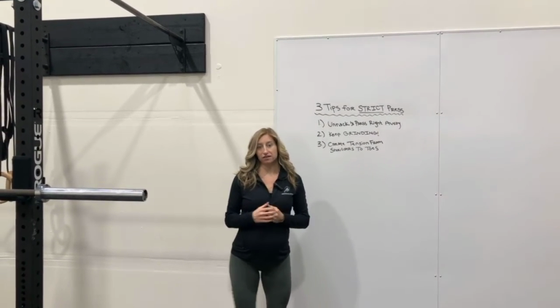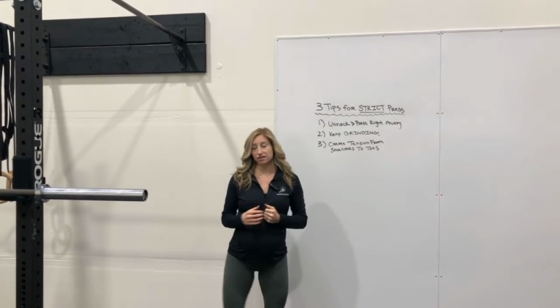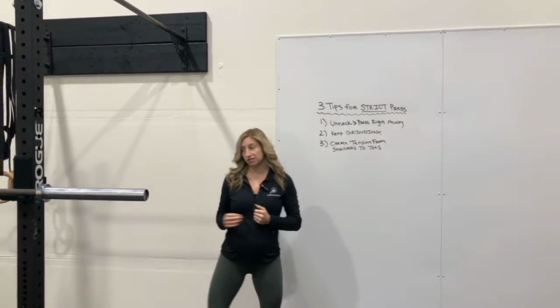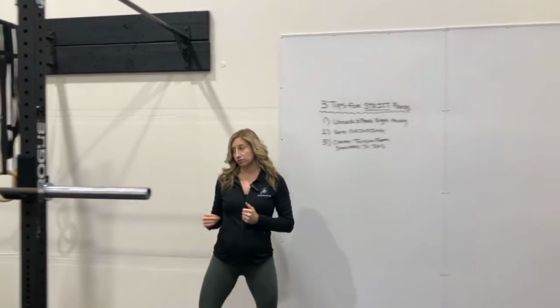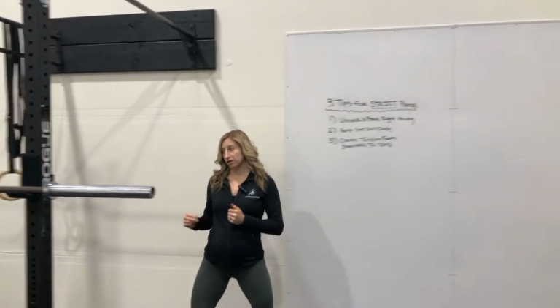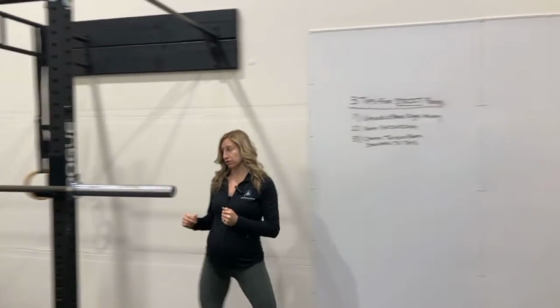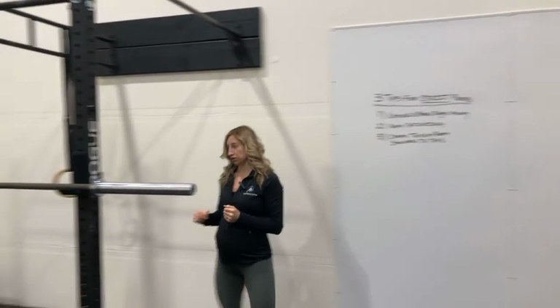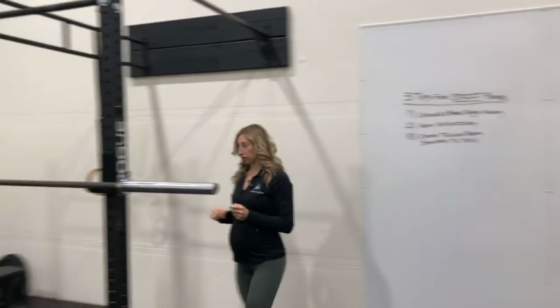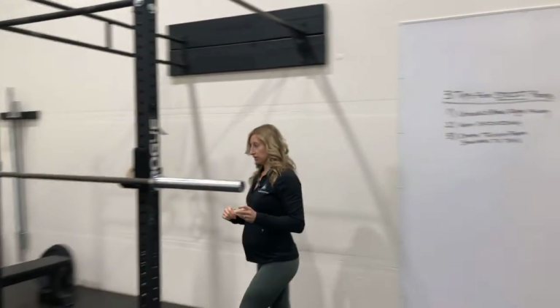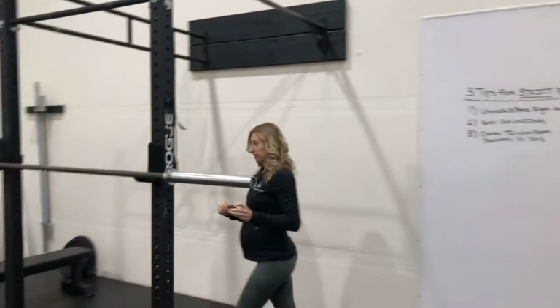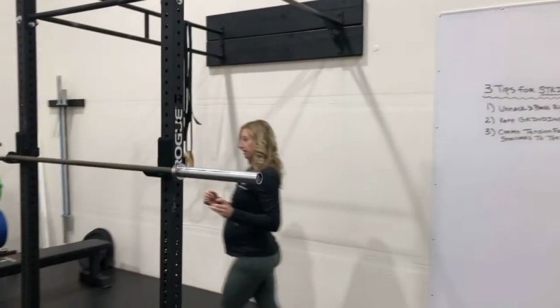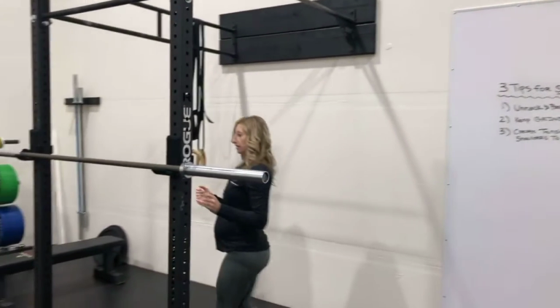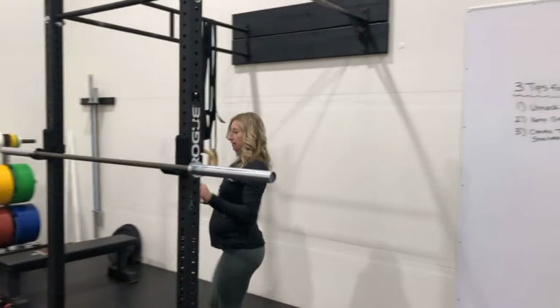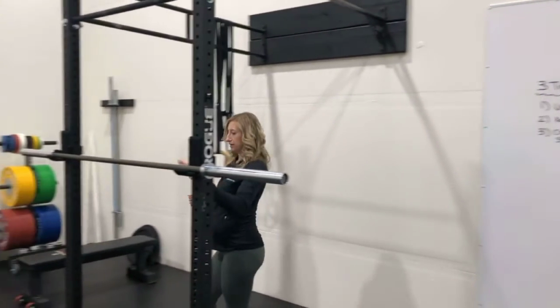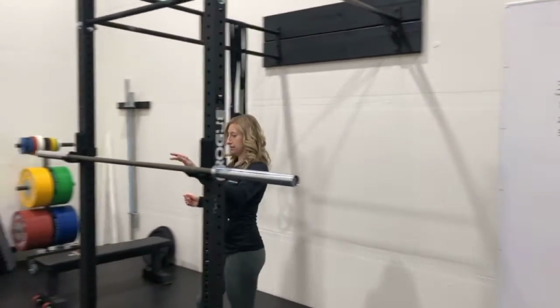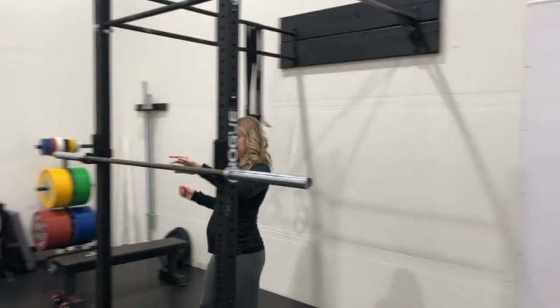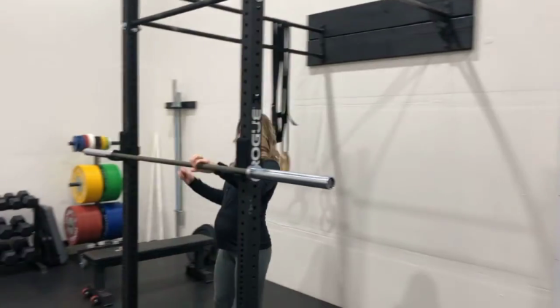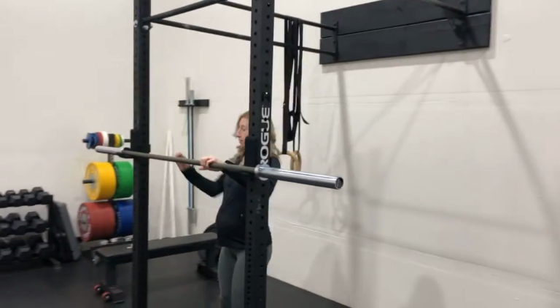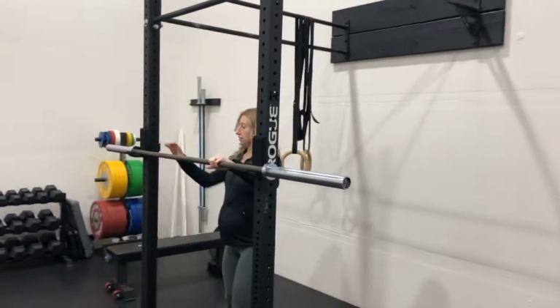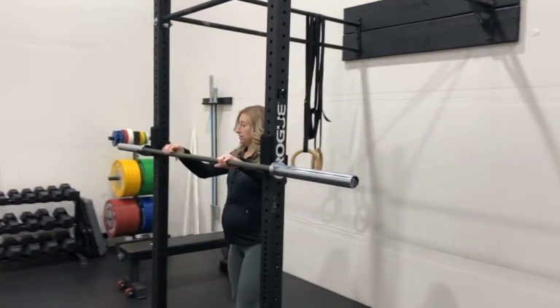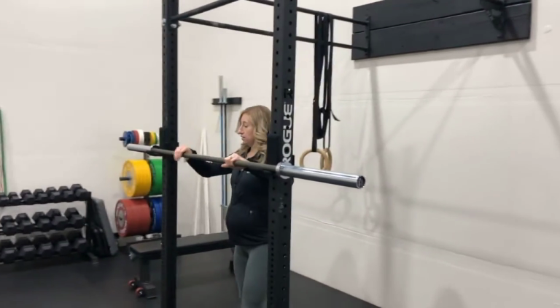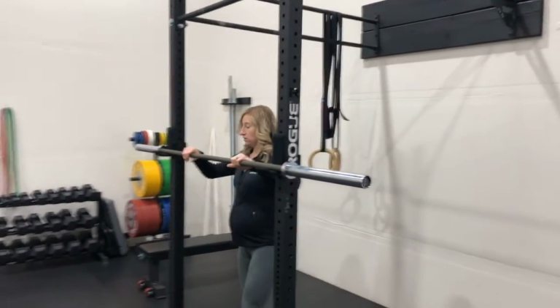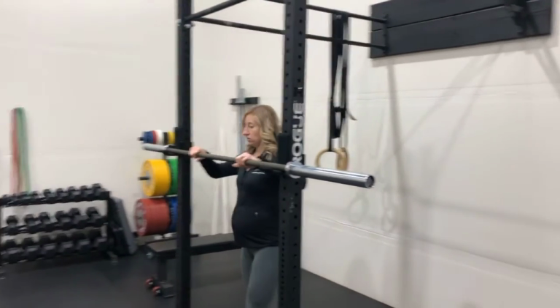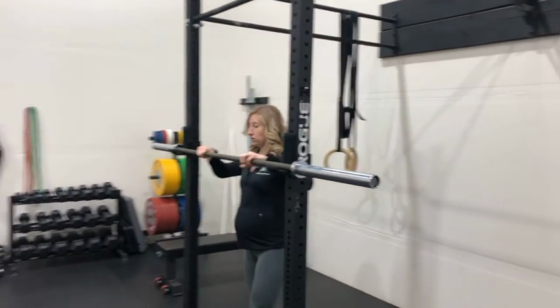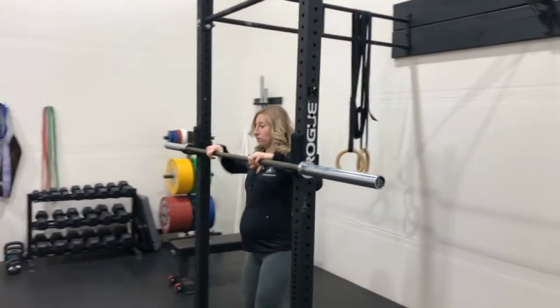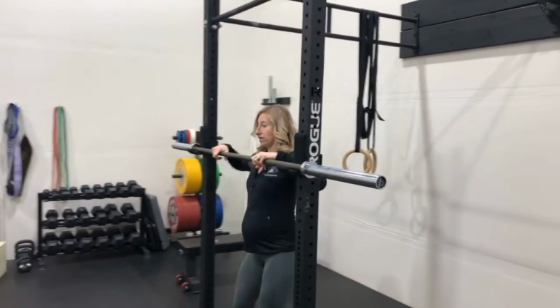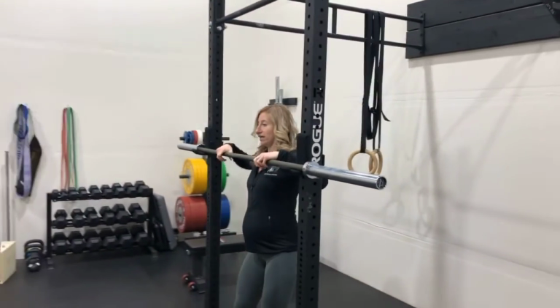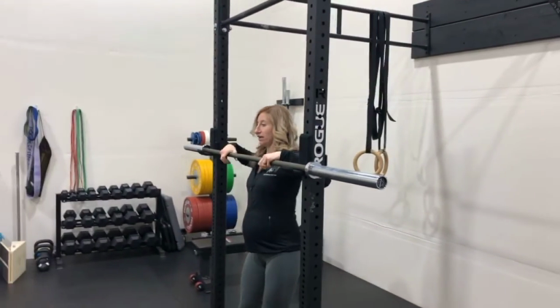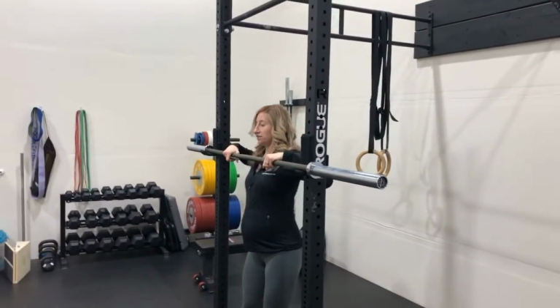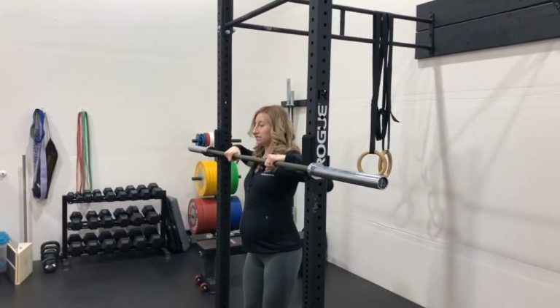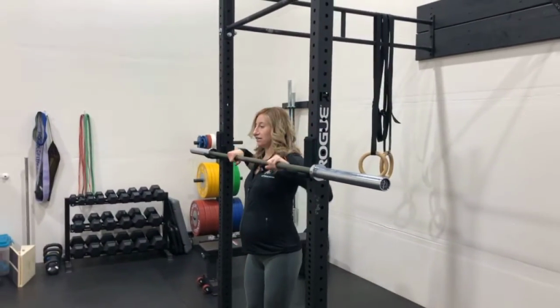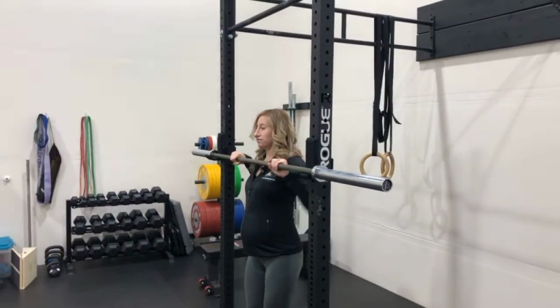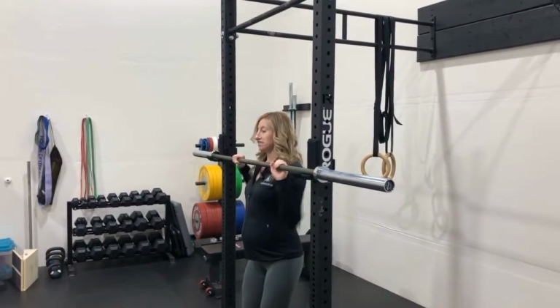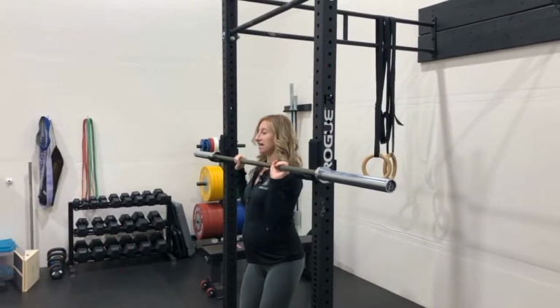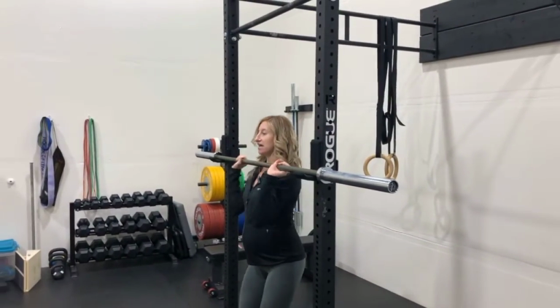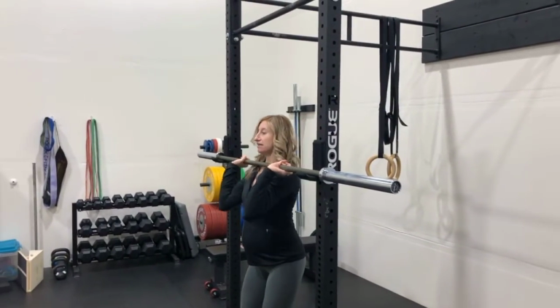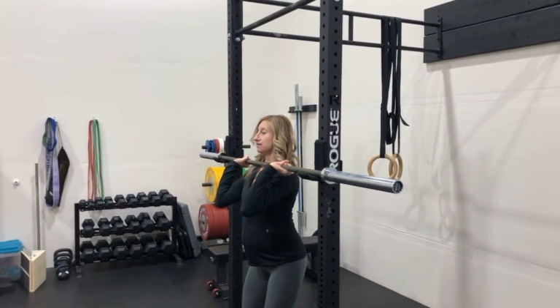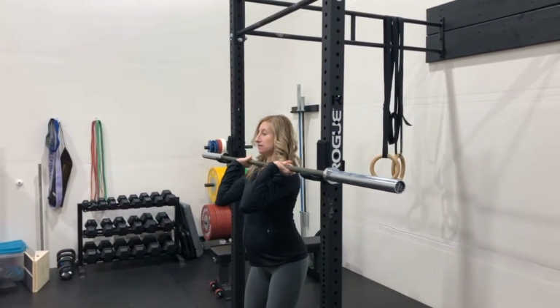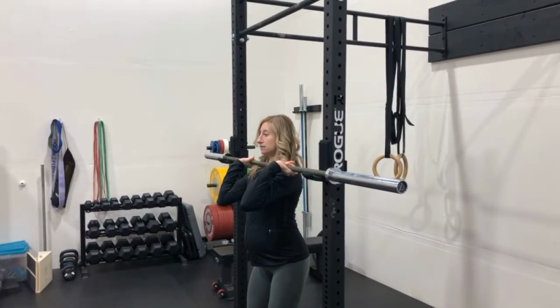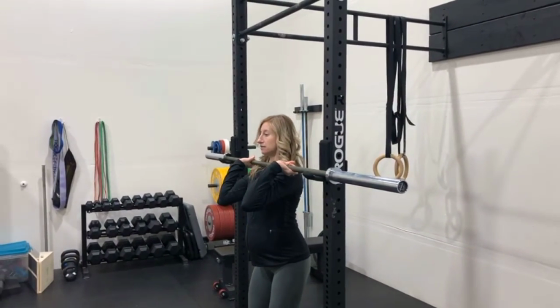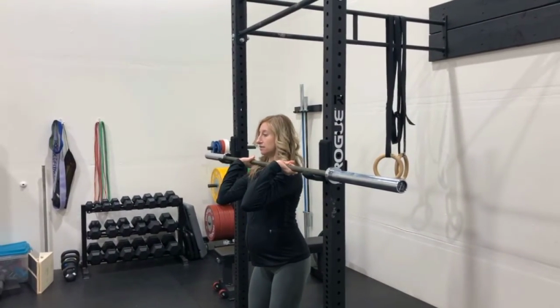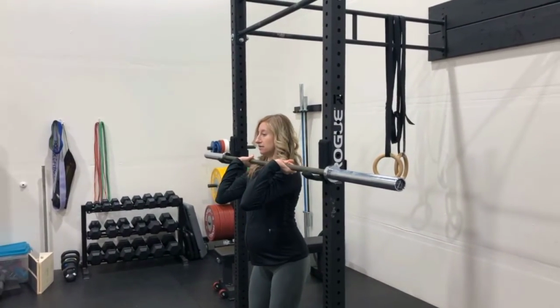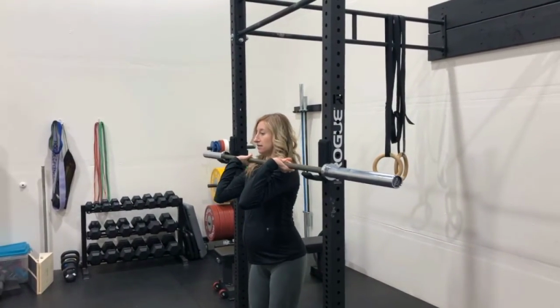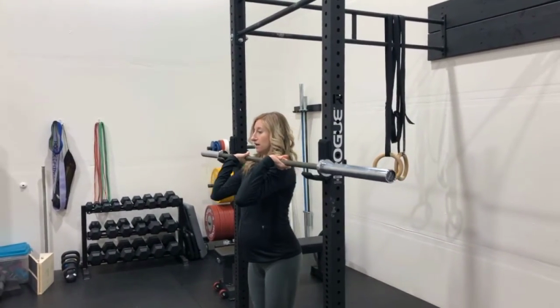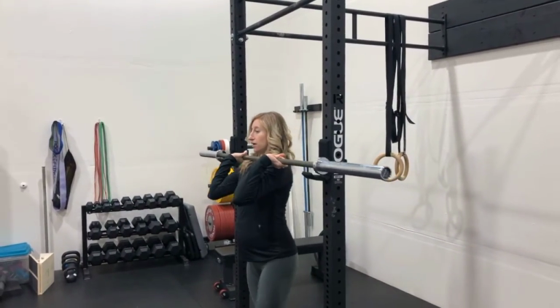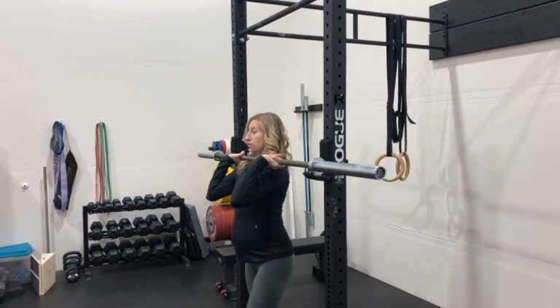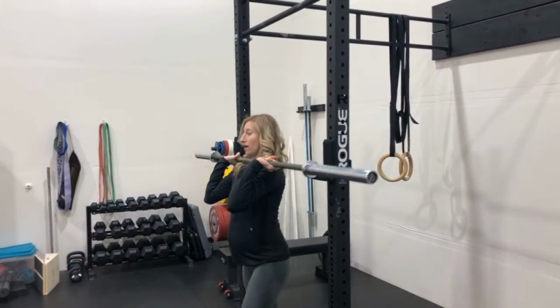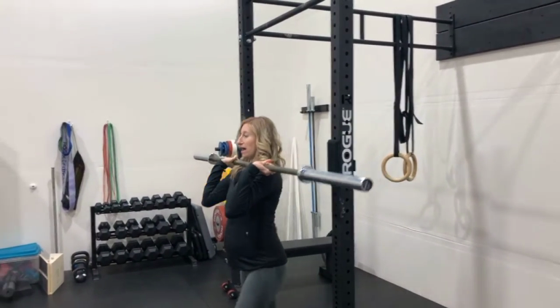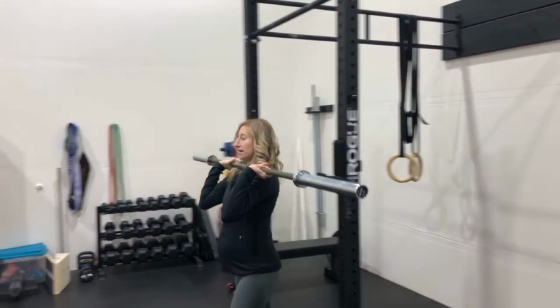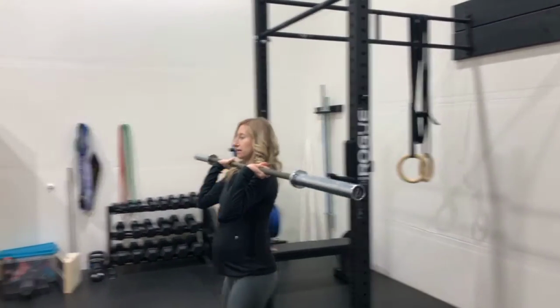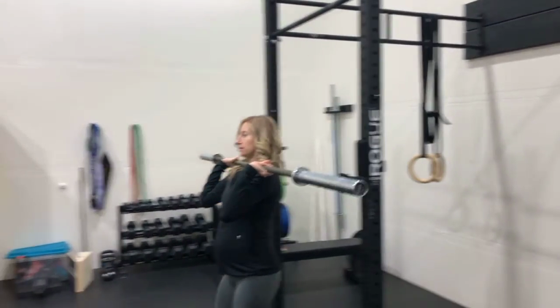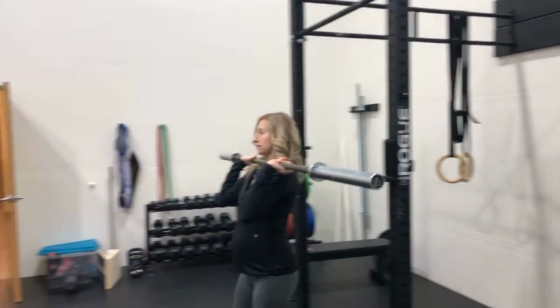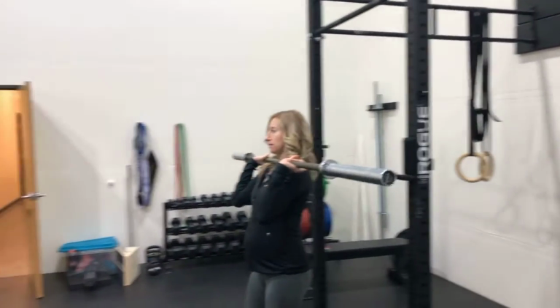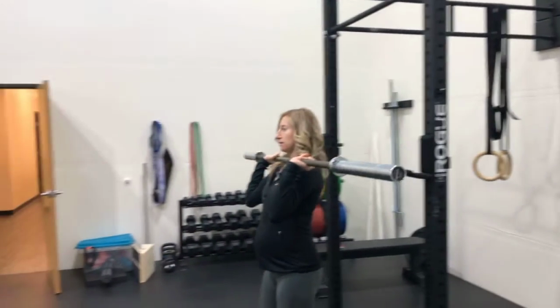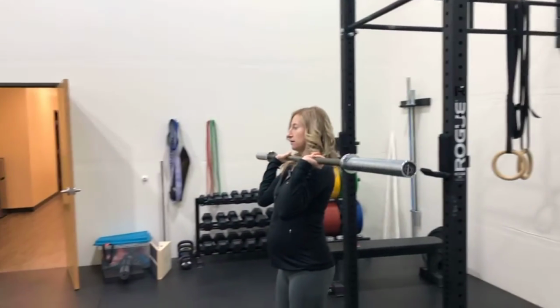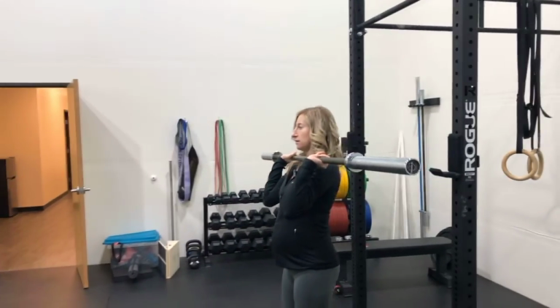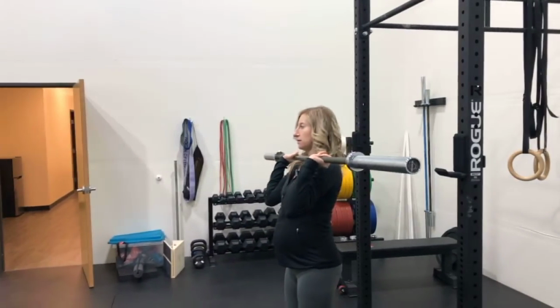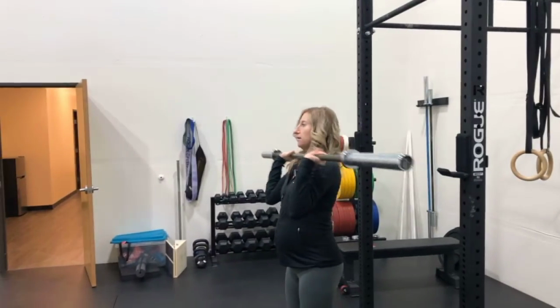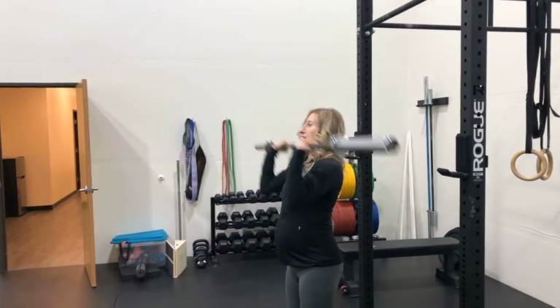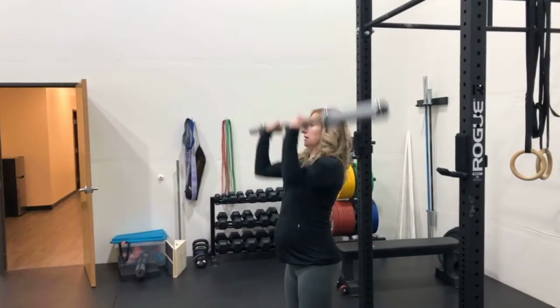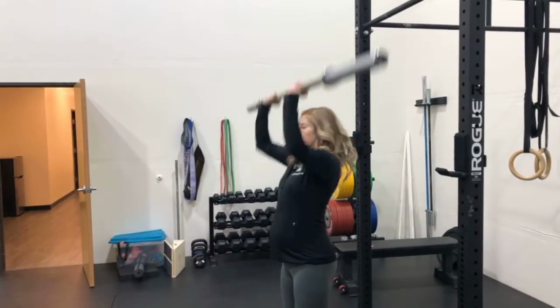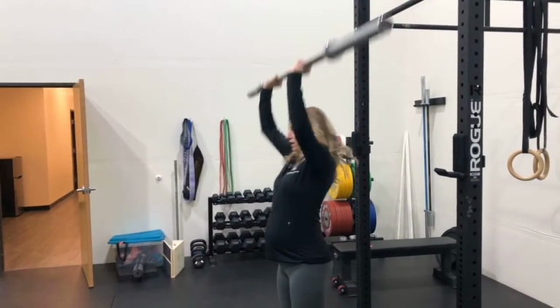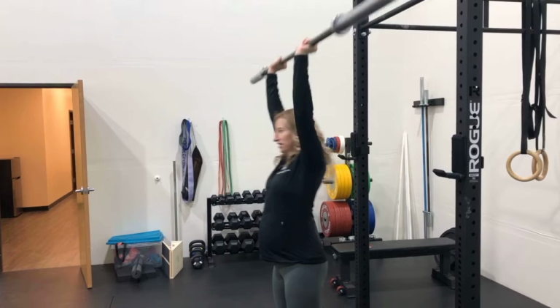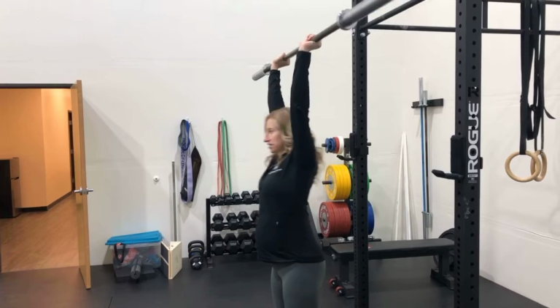This is what it looked like. We're gonna get ourselves set, unrack, and press.